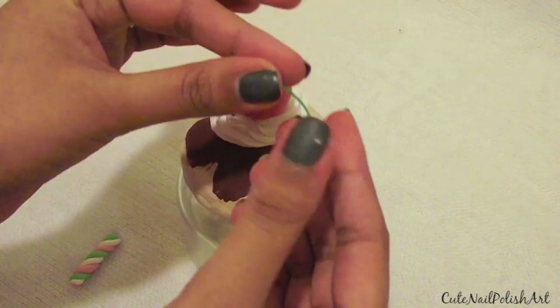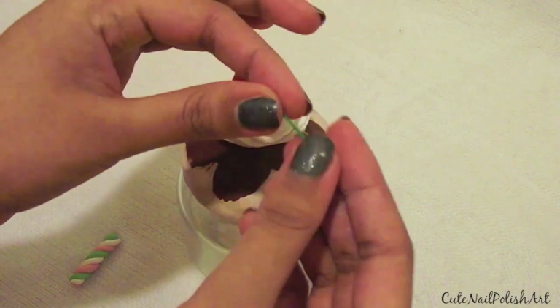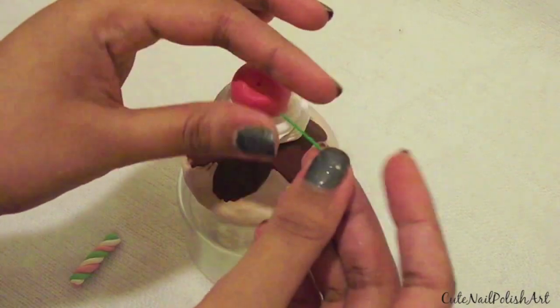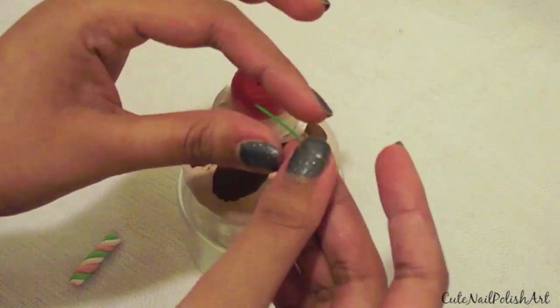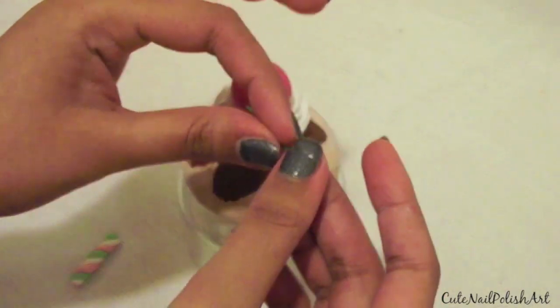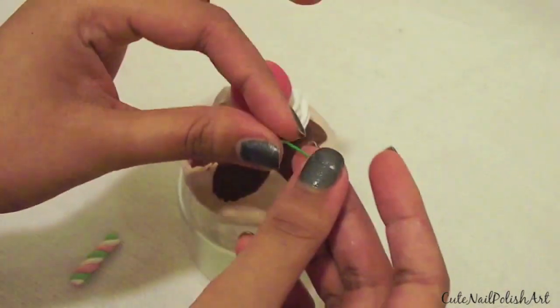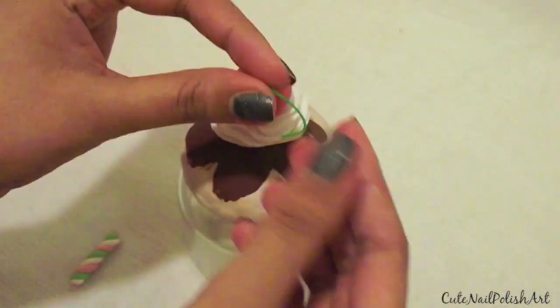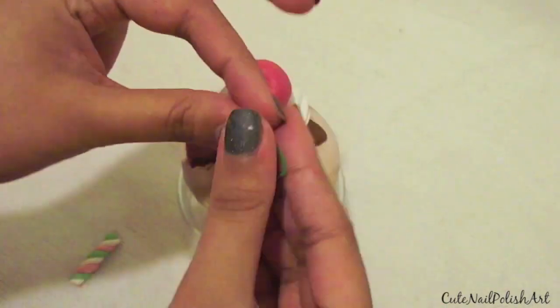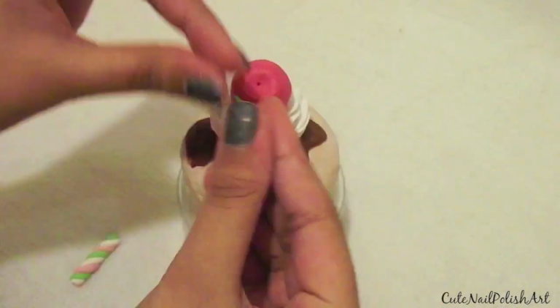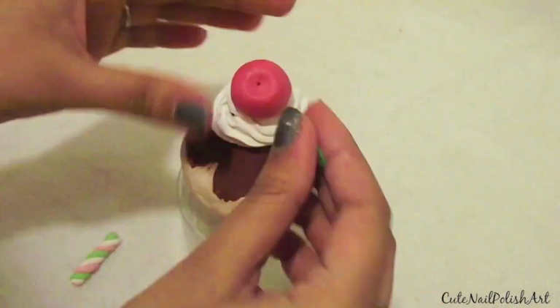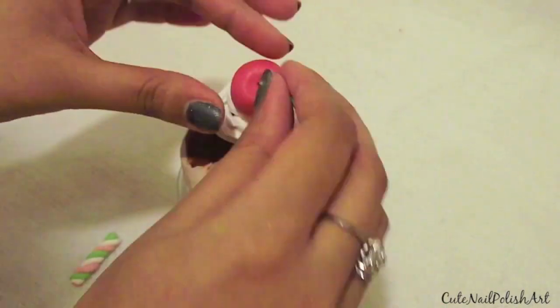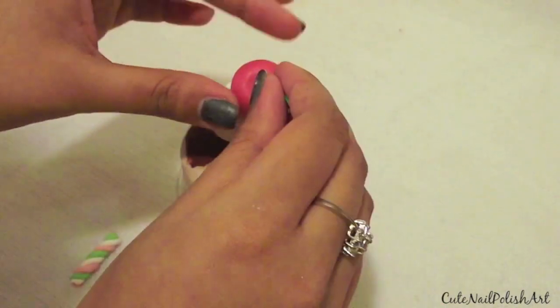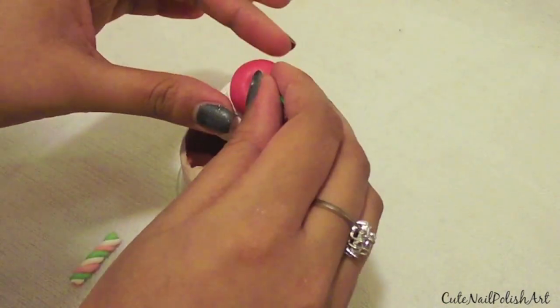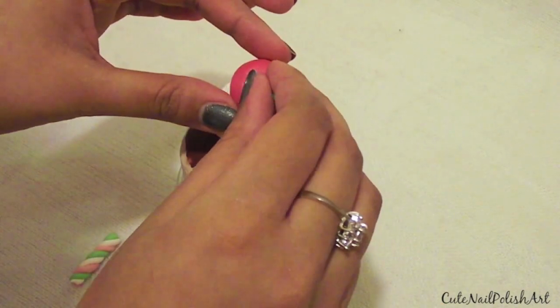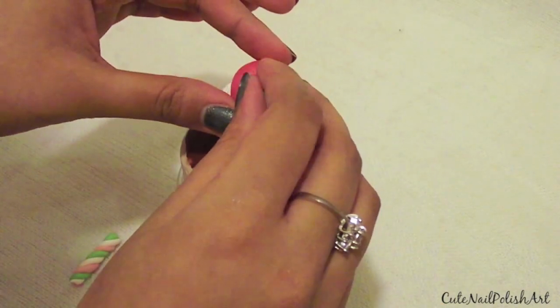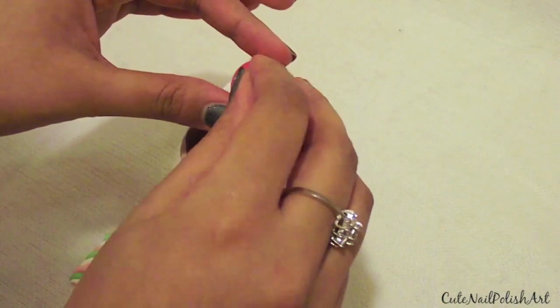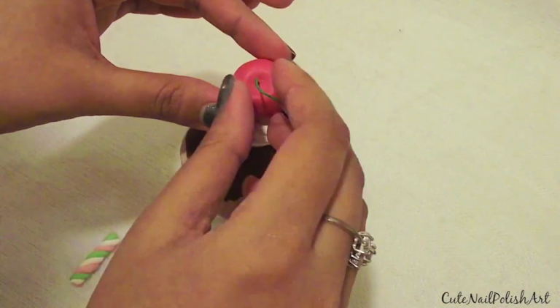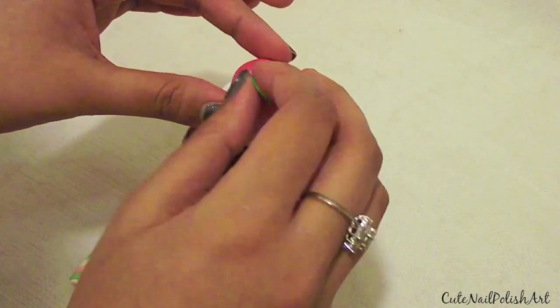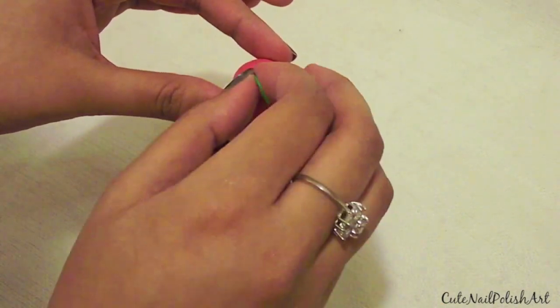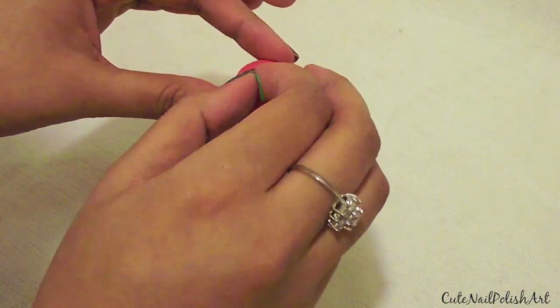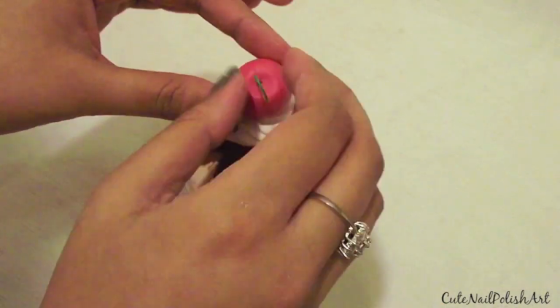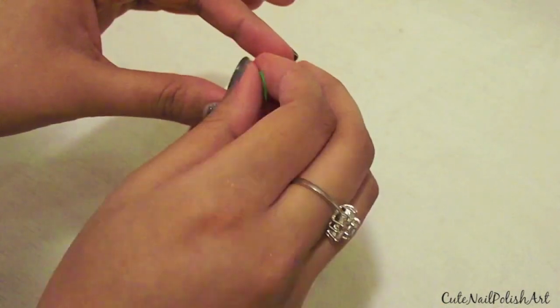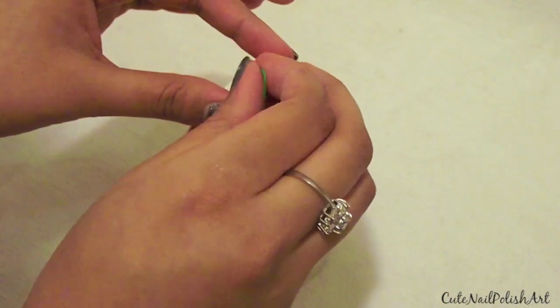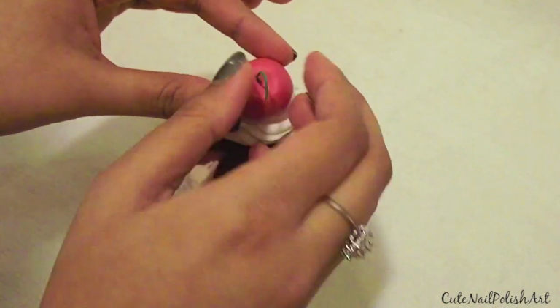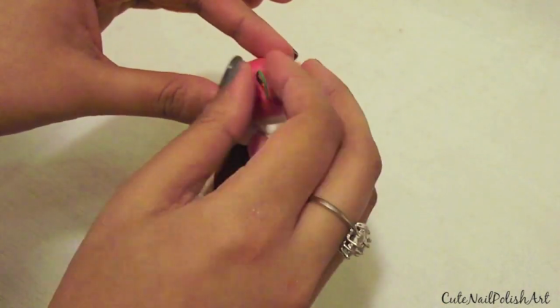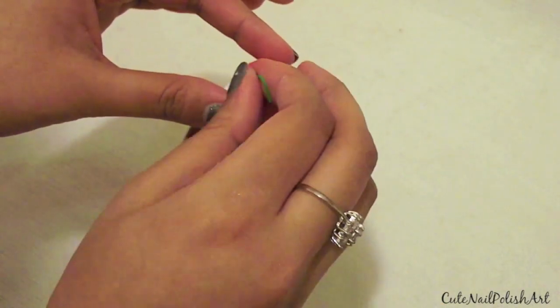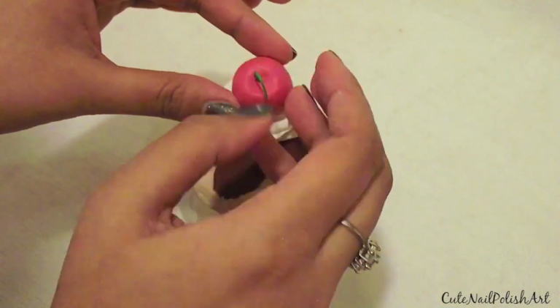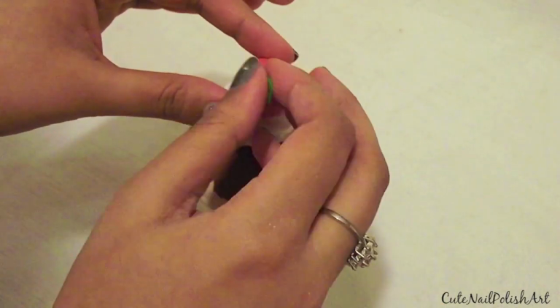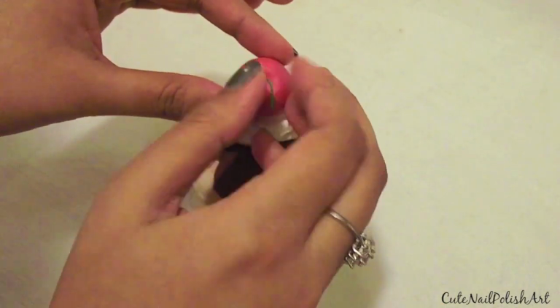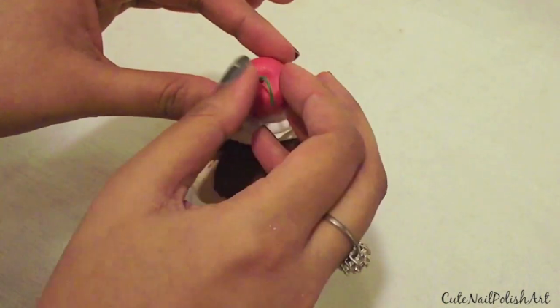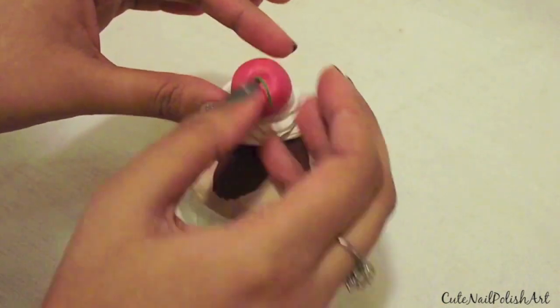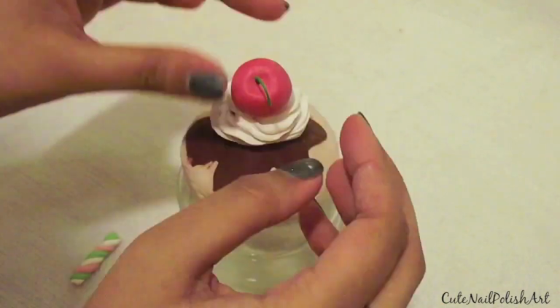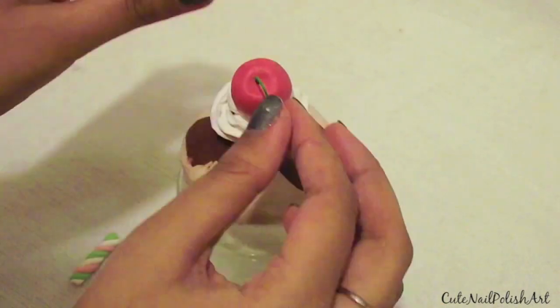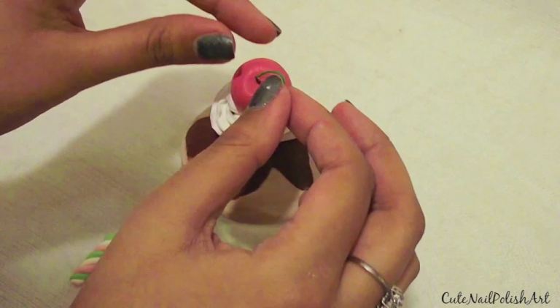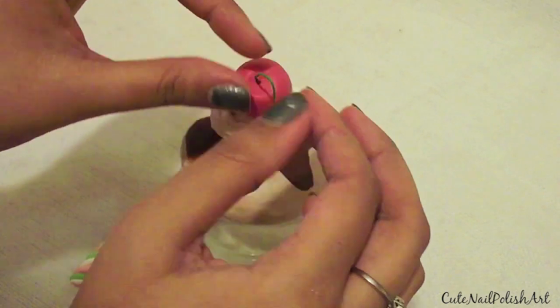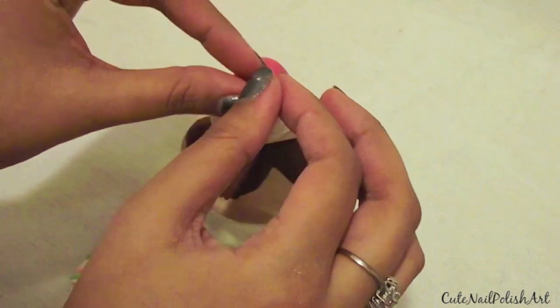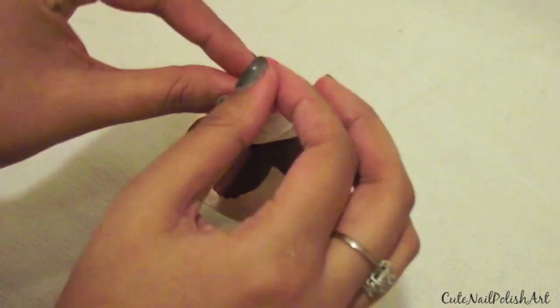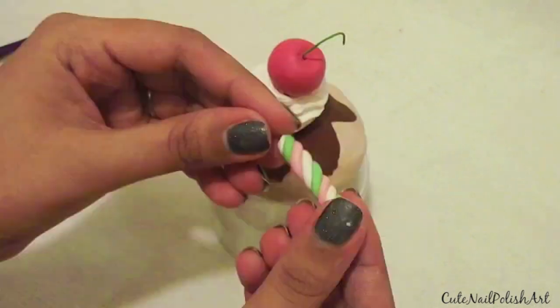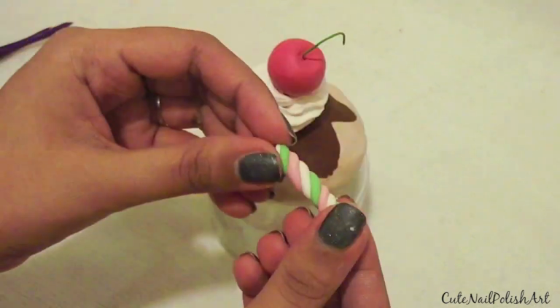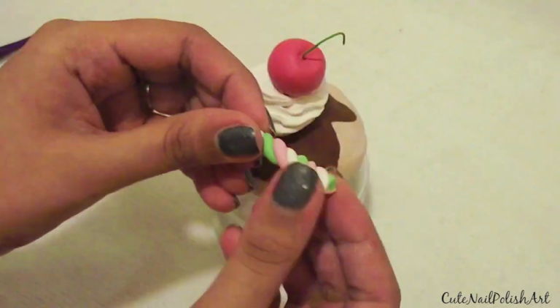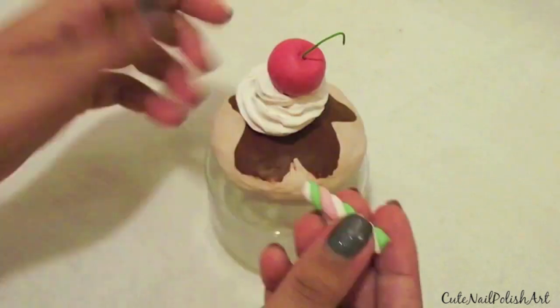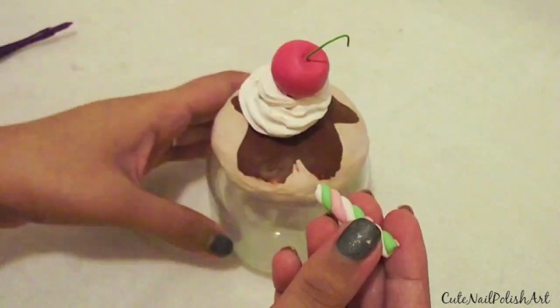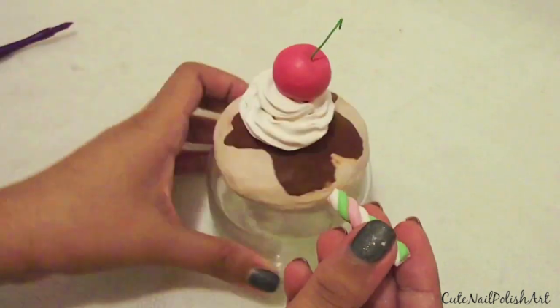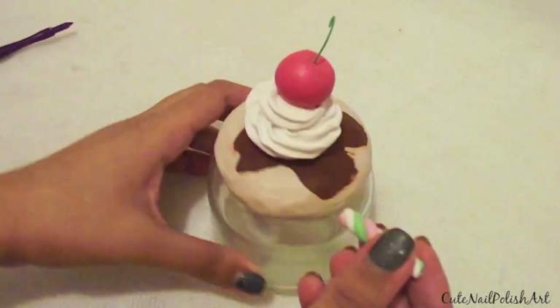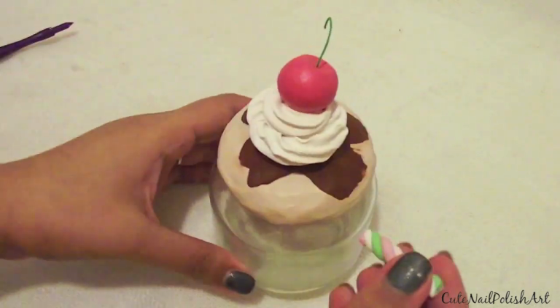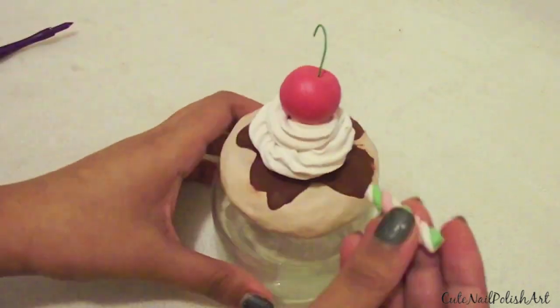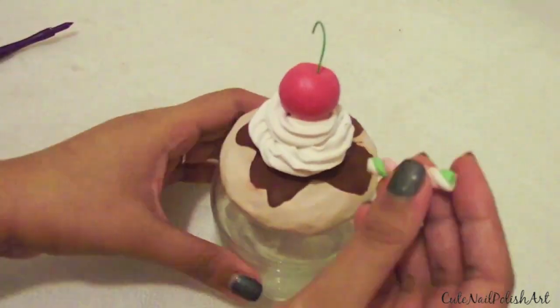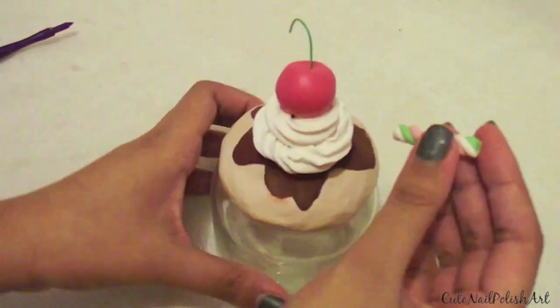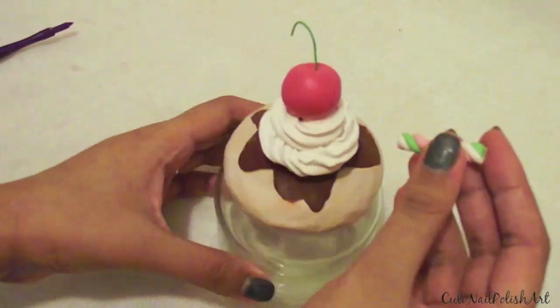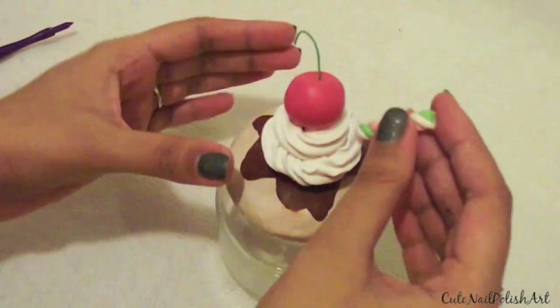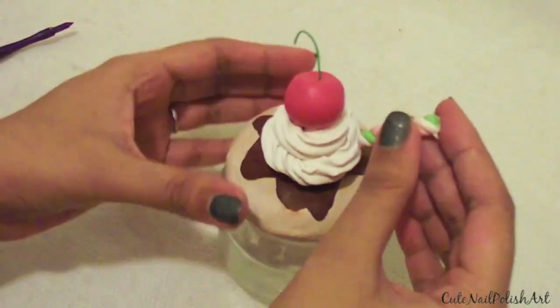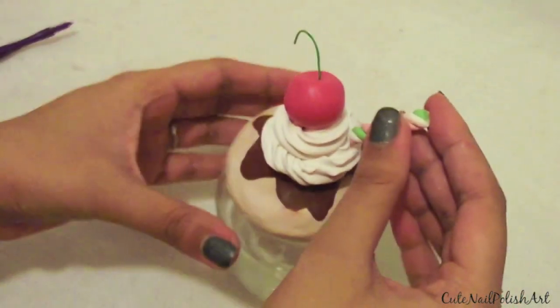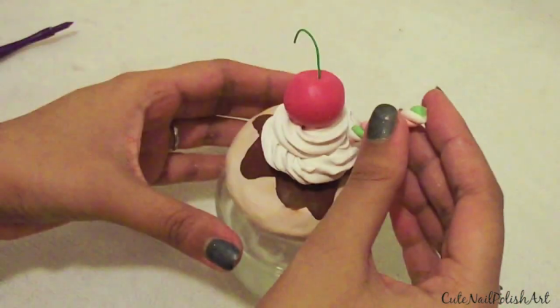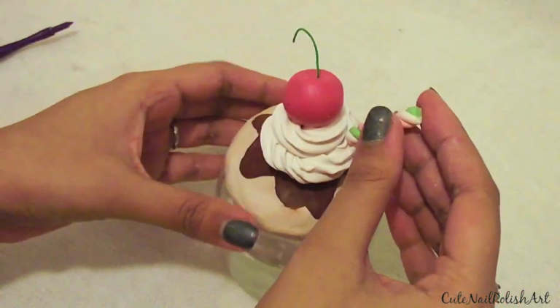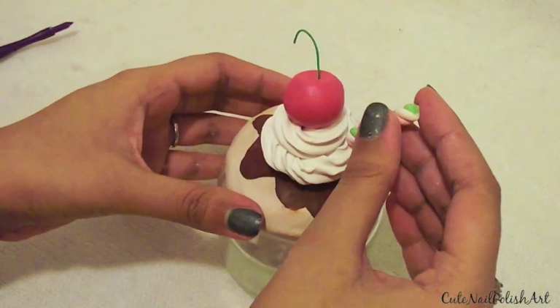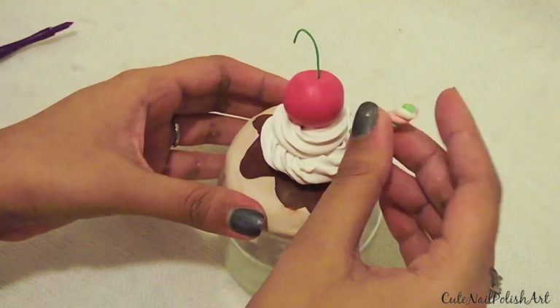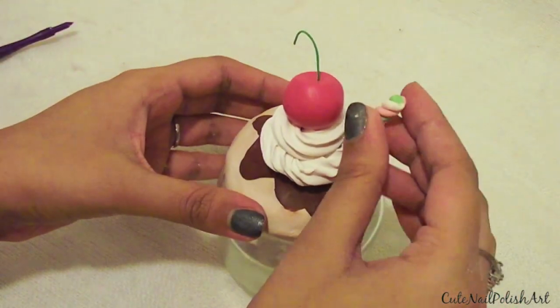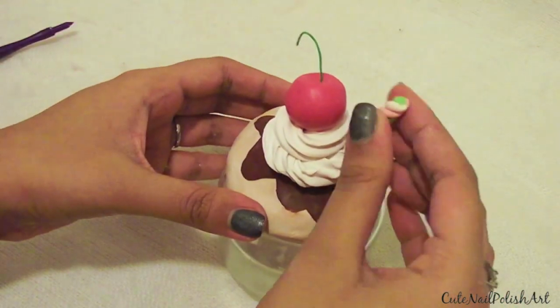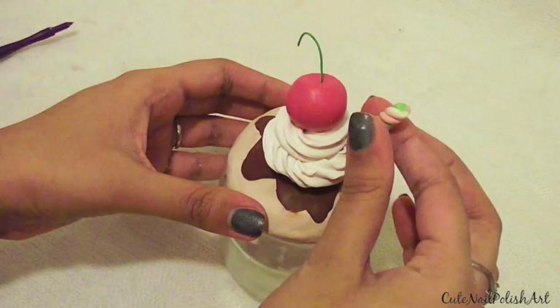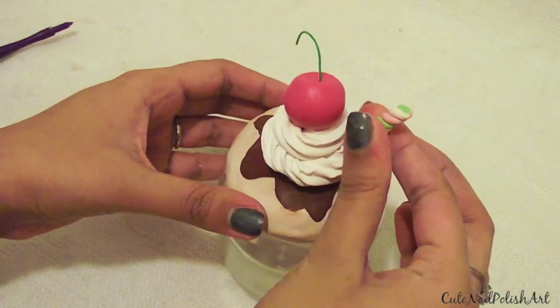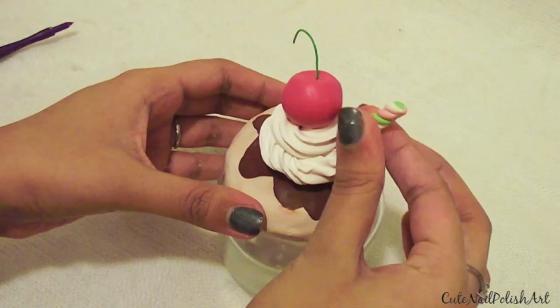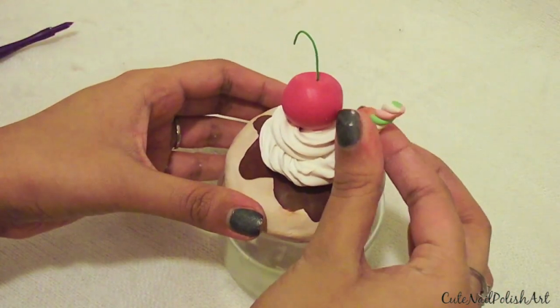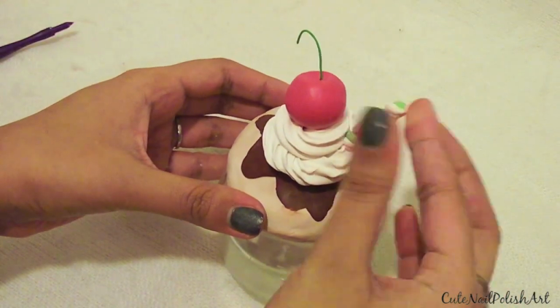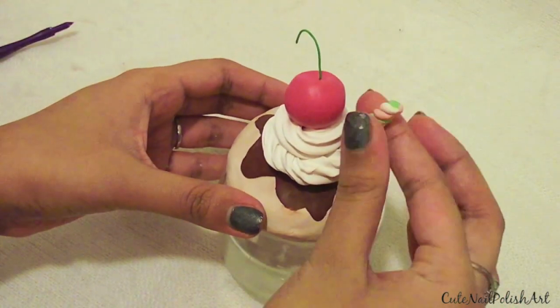Here, I just rolled a very thin piece of green clay and half-baked it along with the marshmallow, so that it is easier to stick them into the cherry and icing.